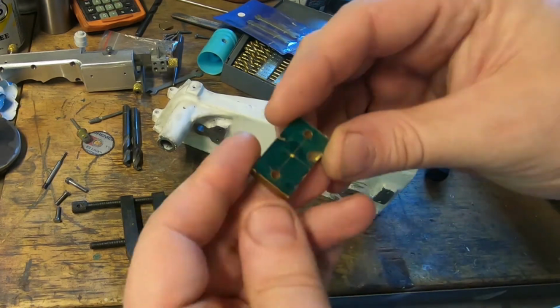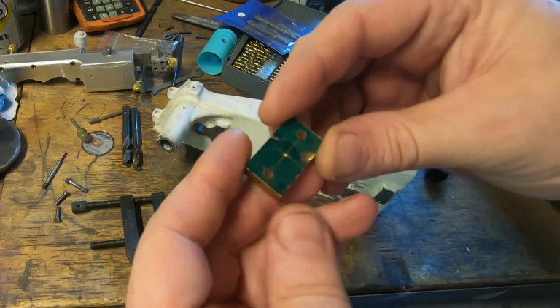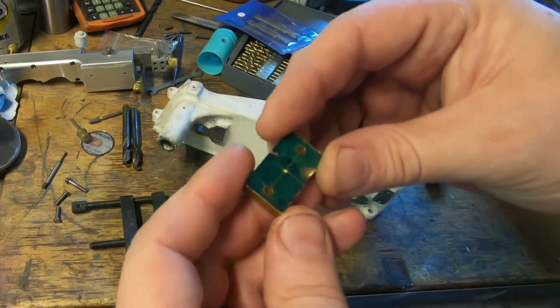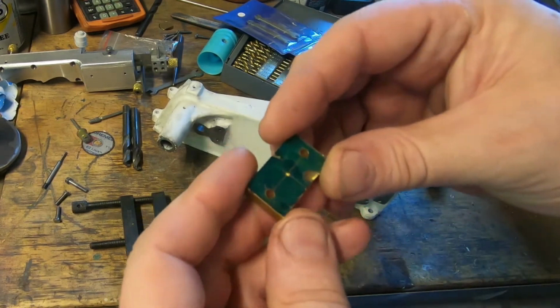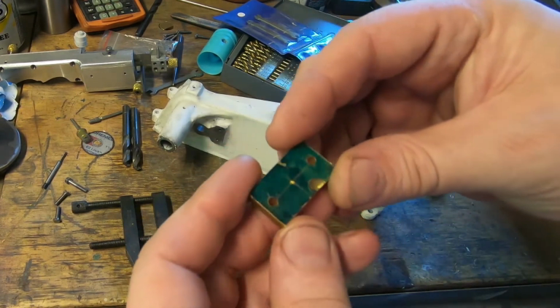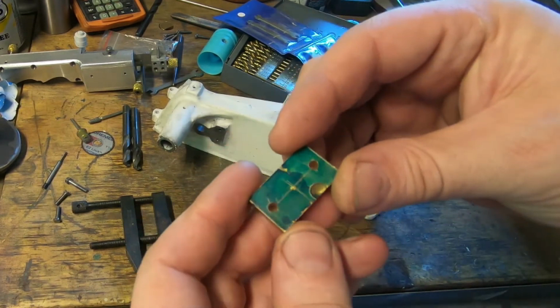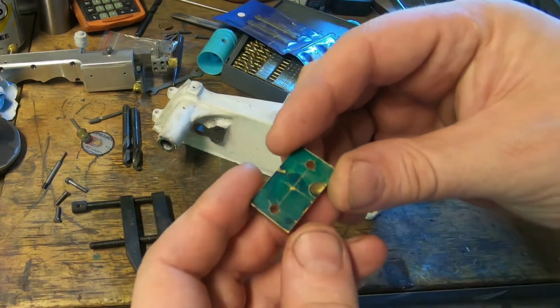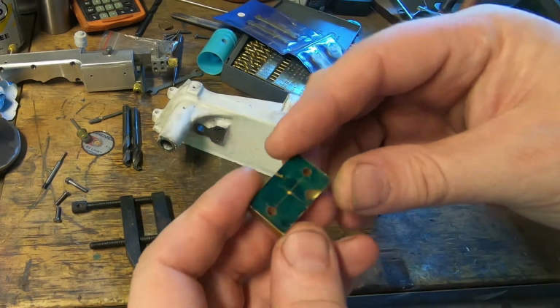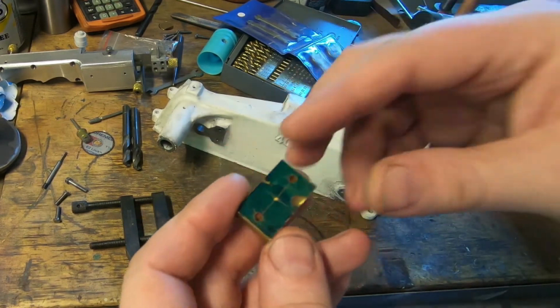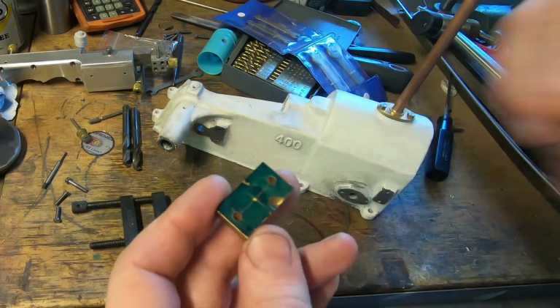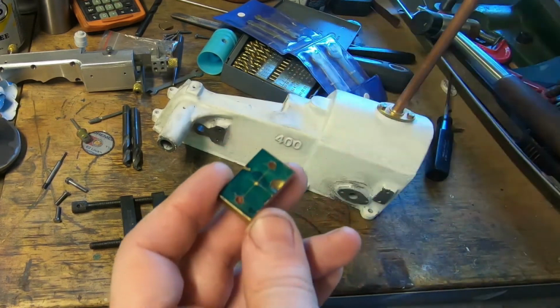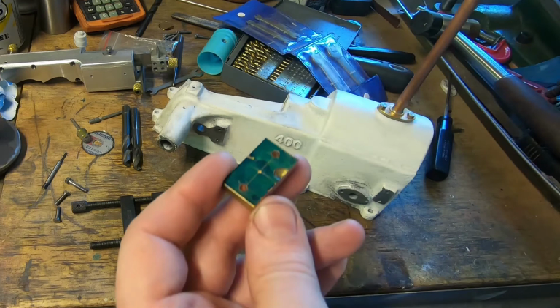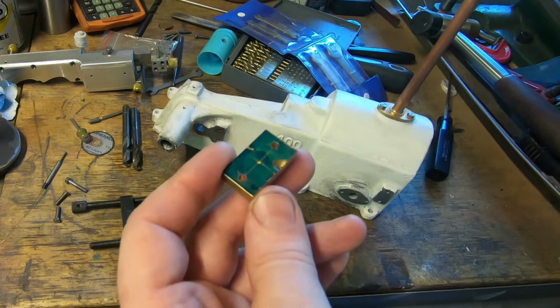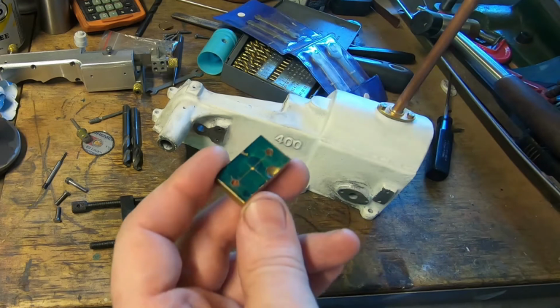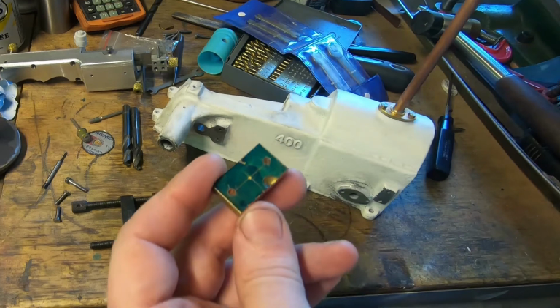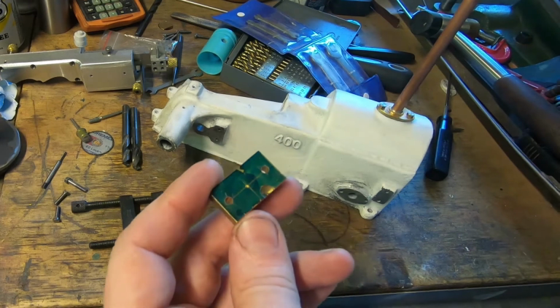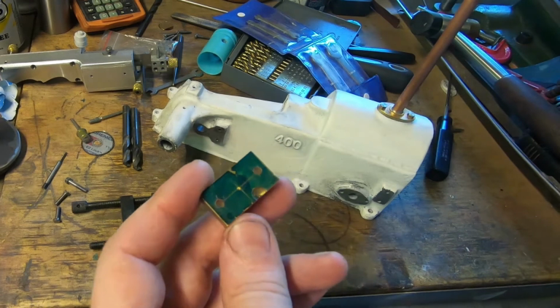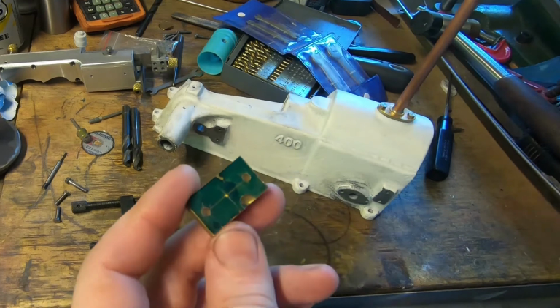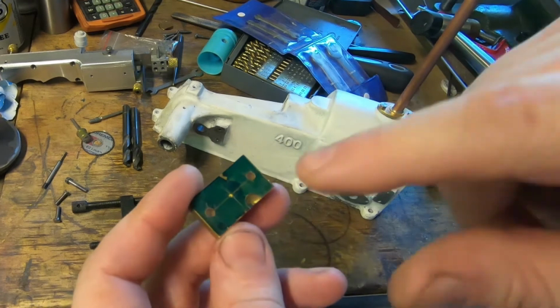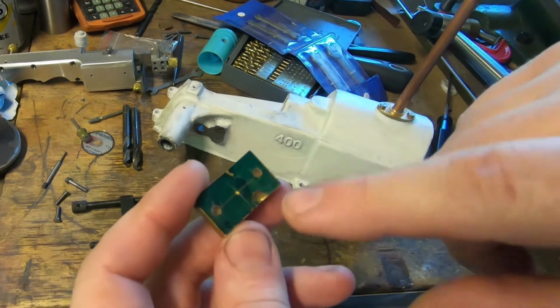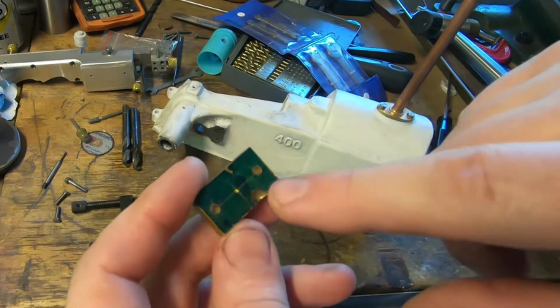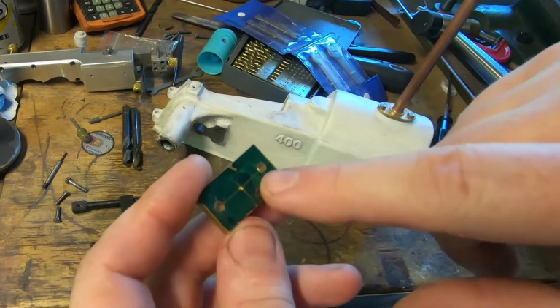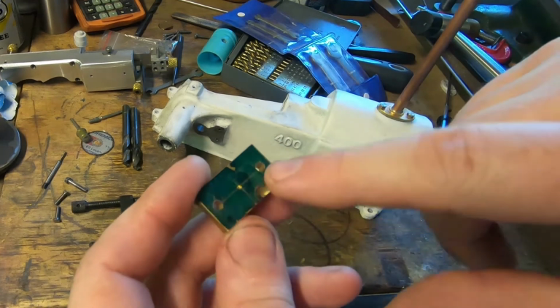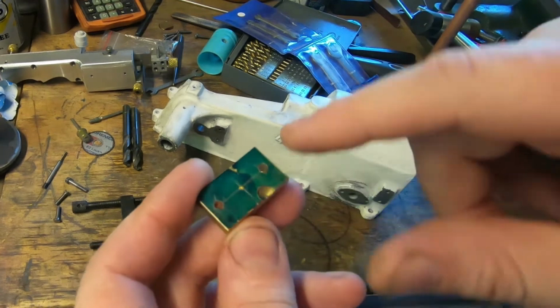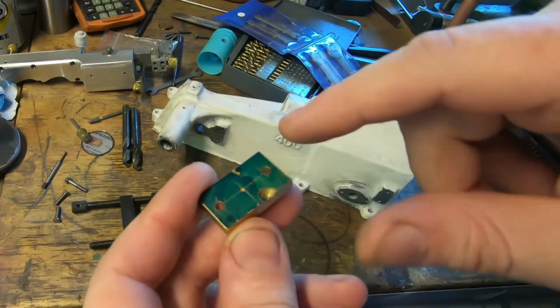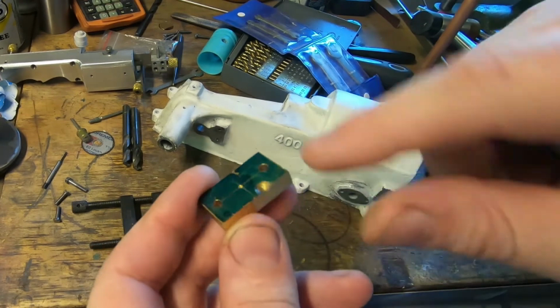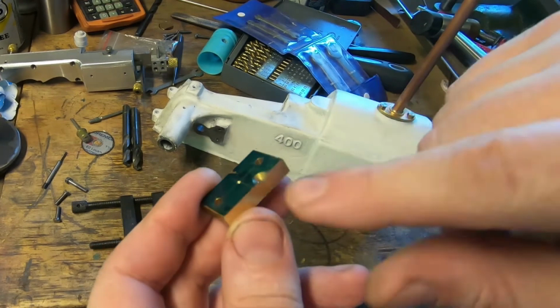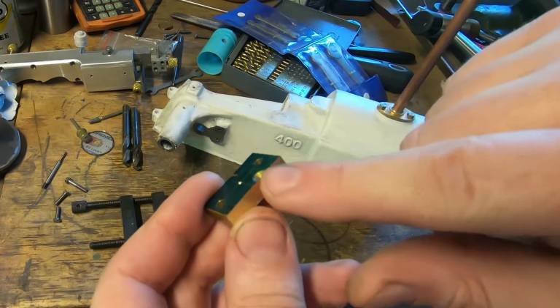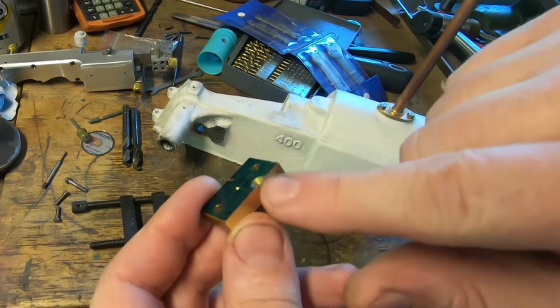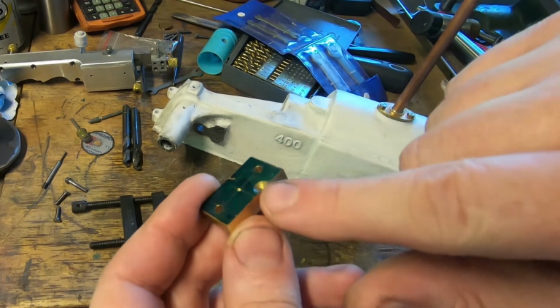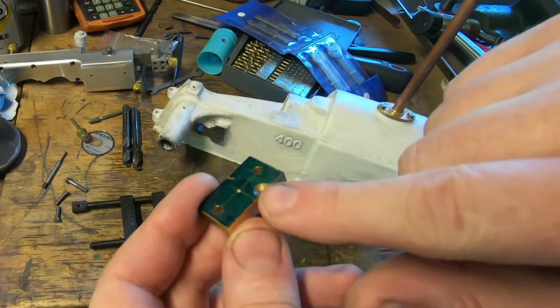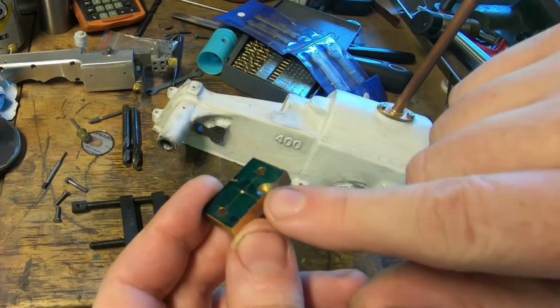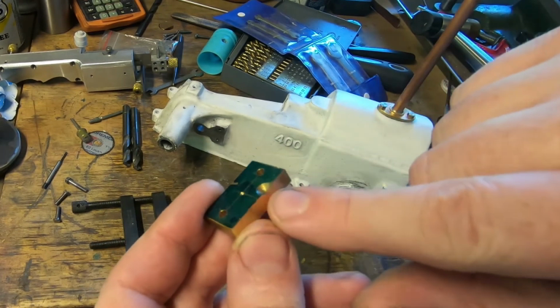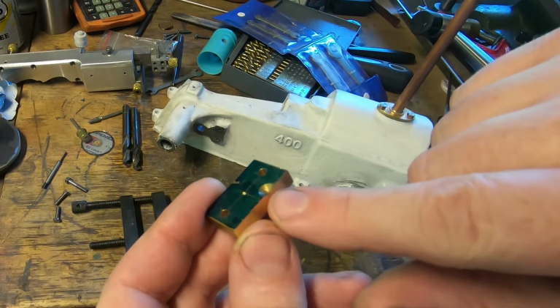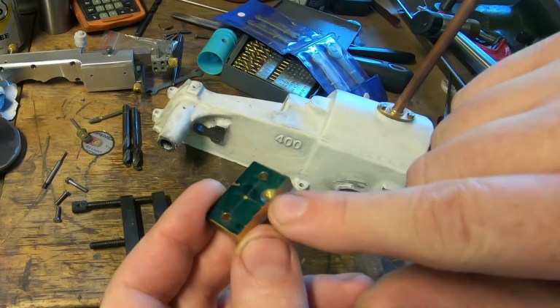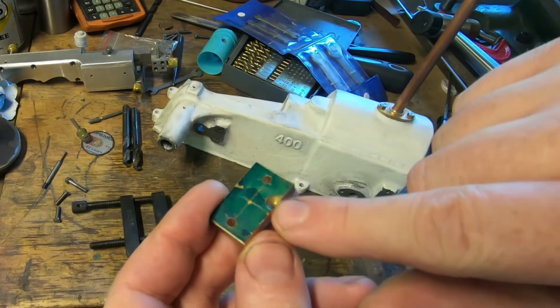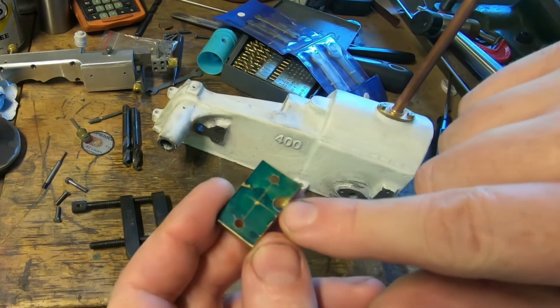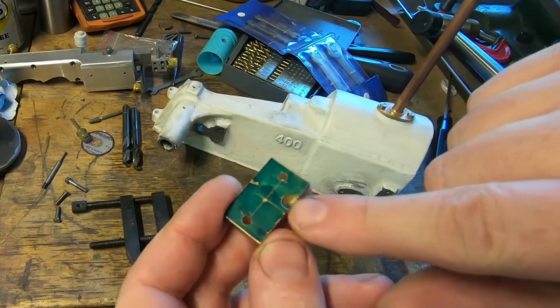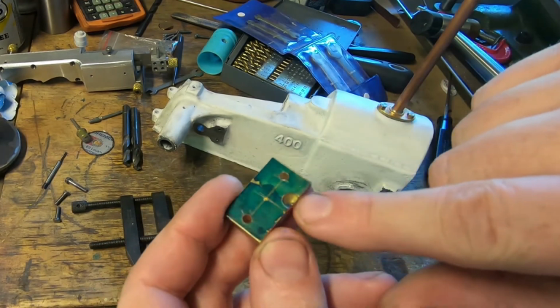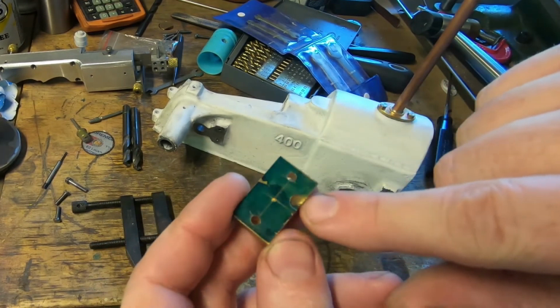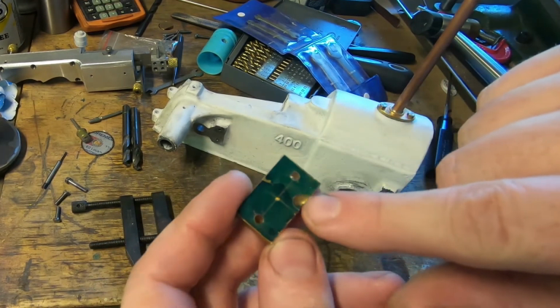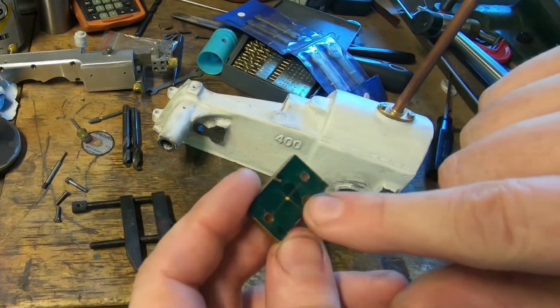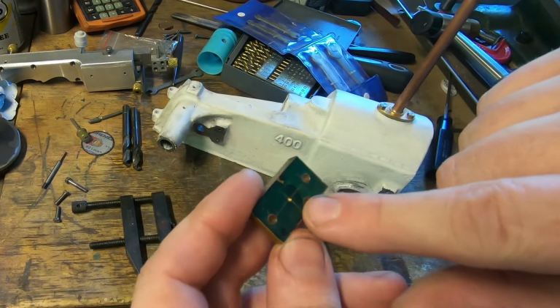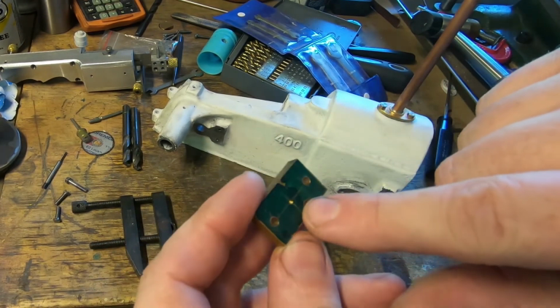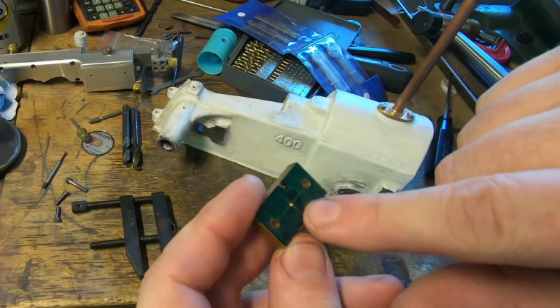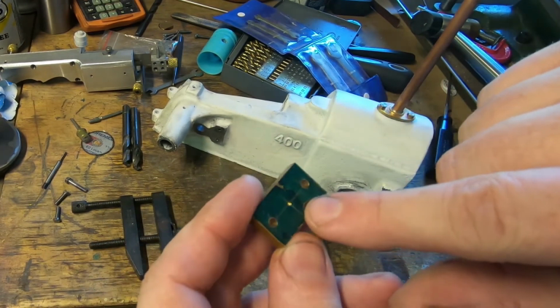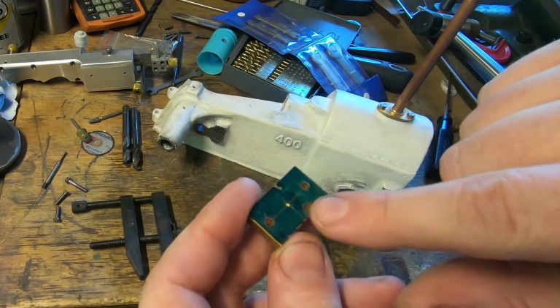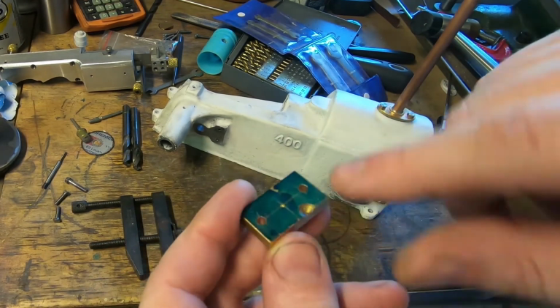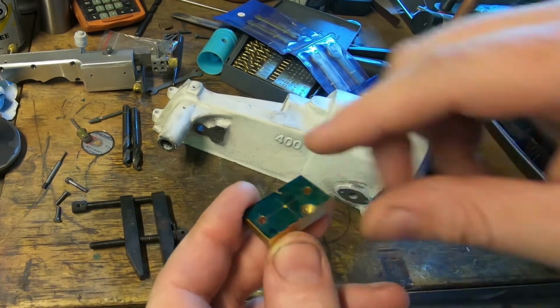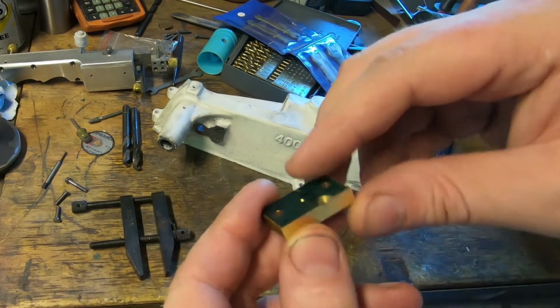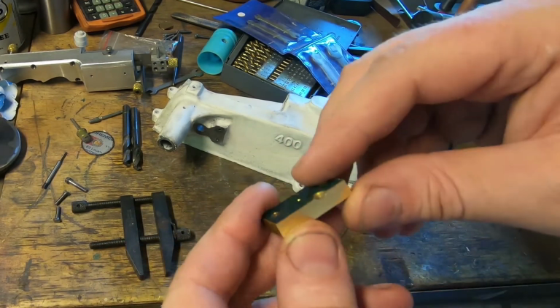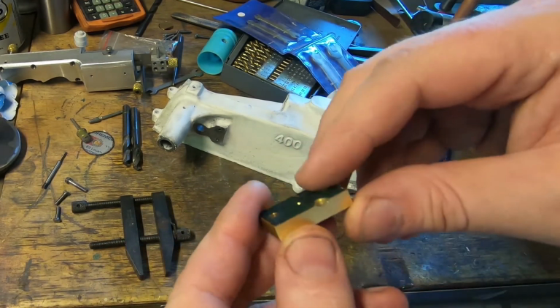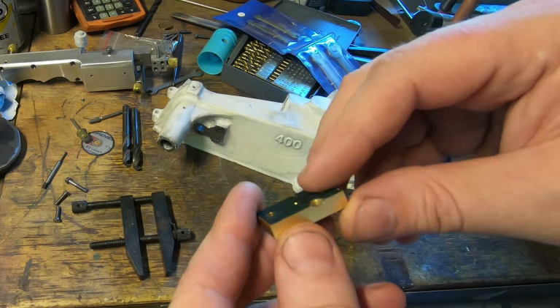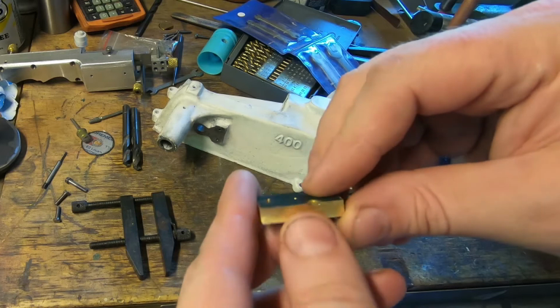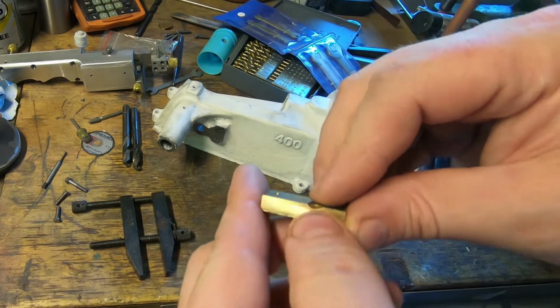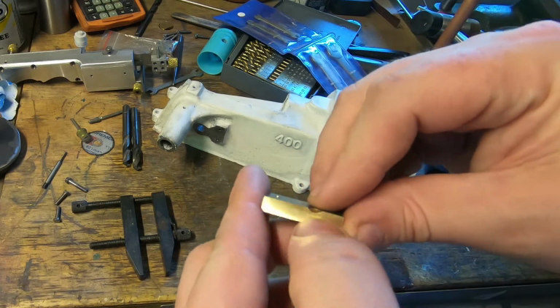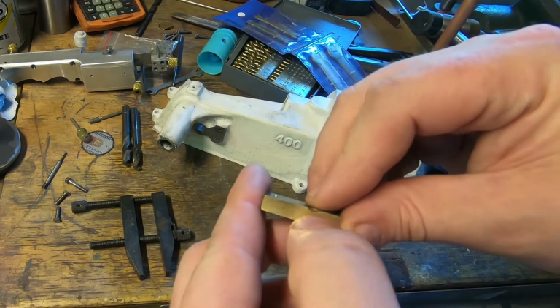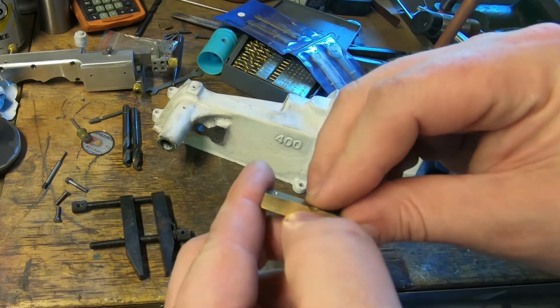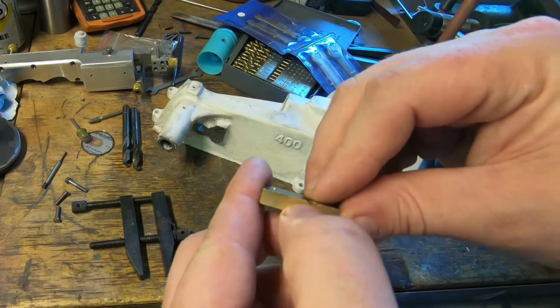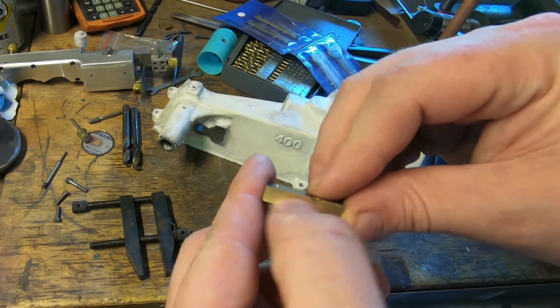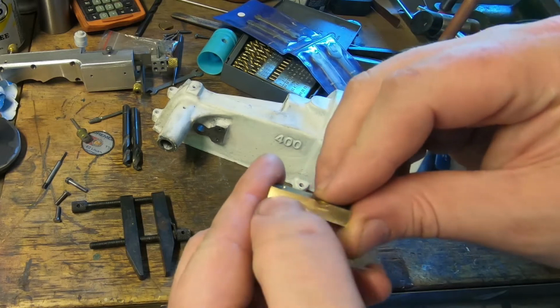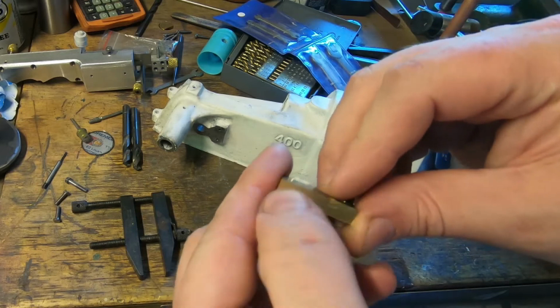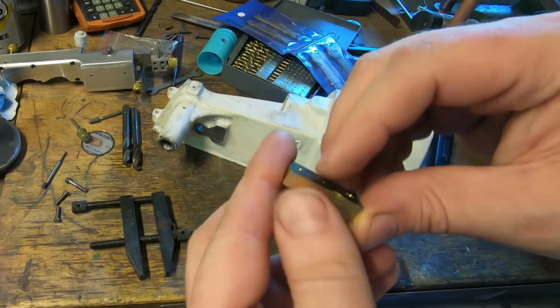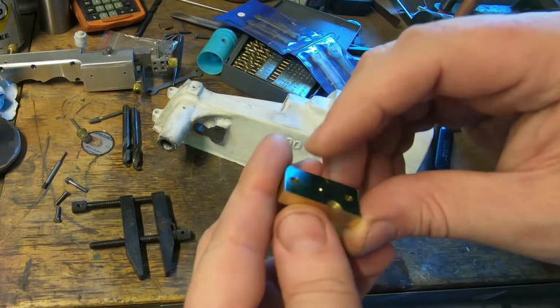This is what I've done. This block has got a hole in here but we're going to work around that — I think it's got to have a fair bit off.